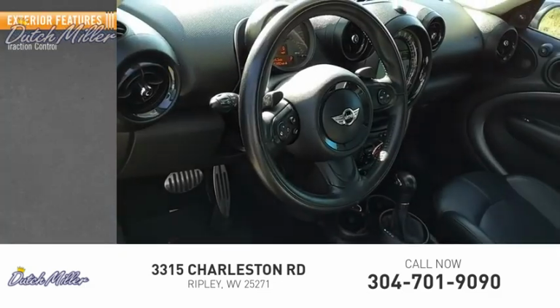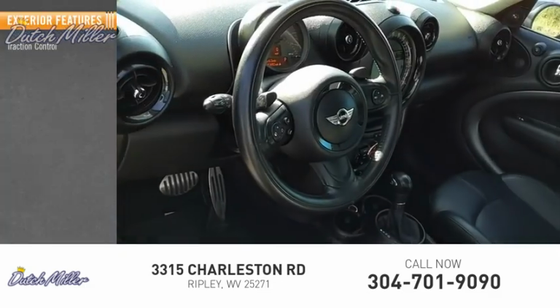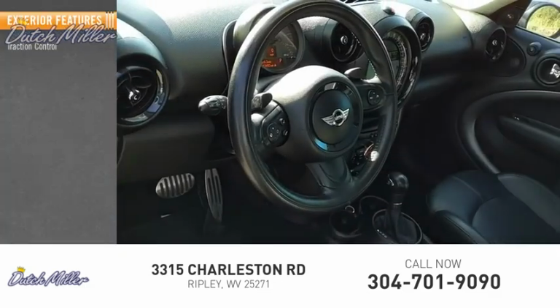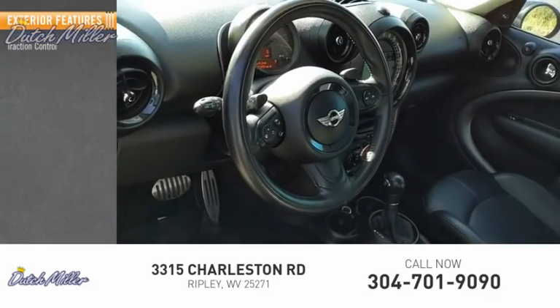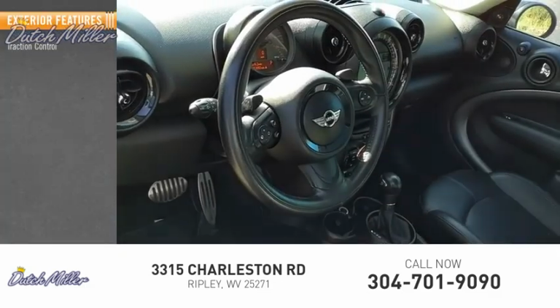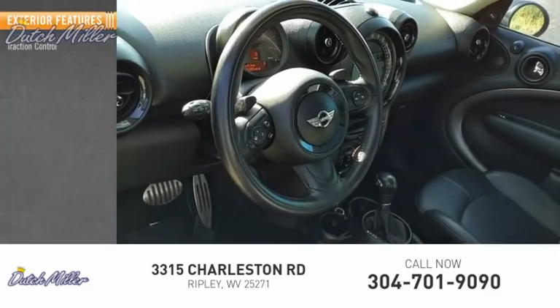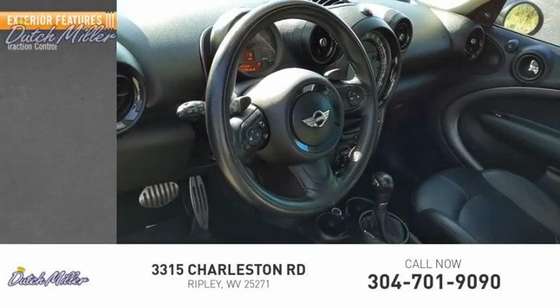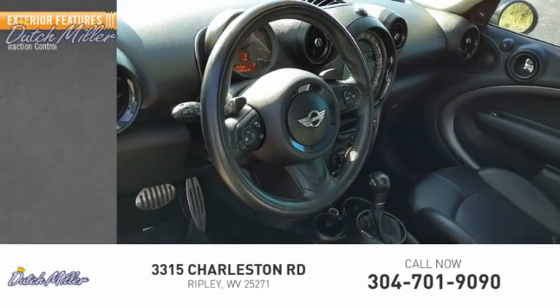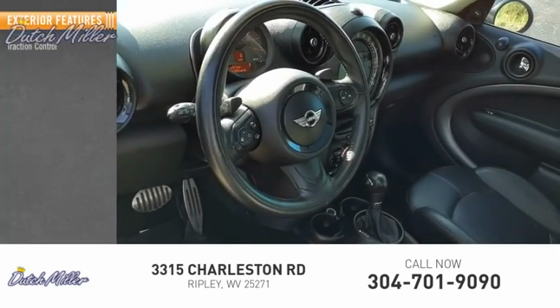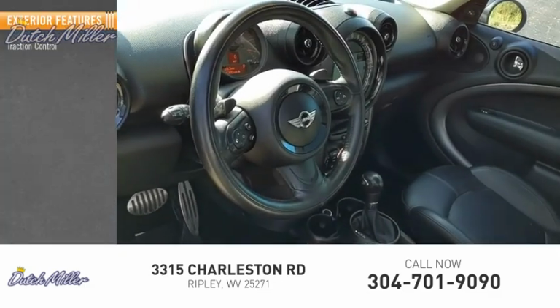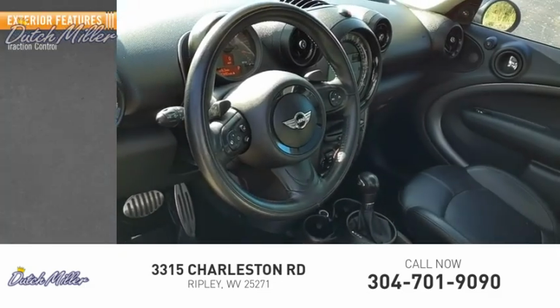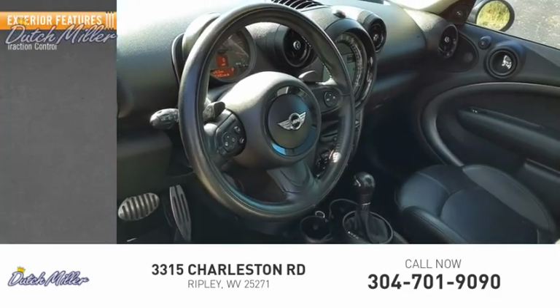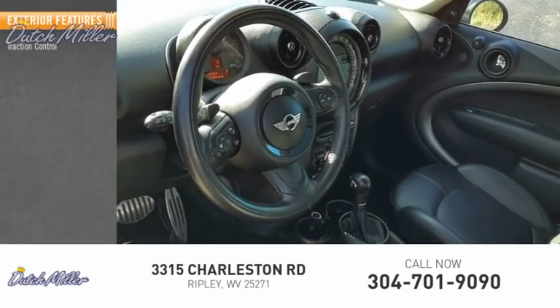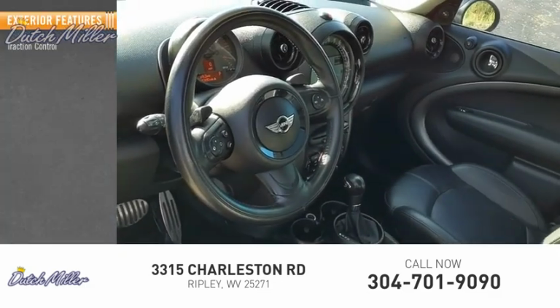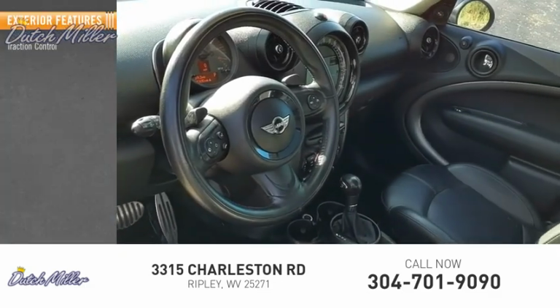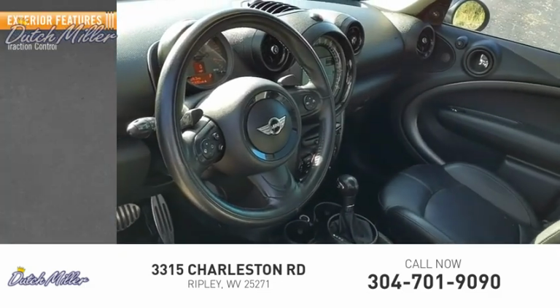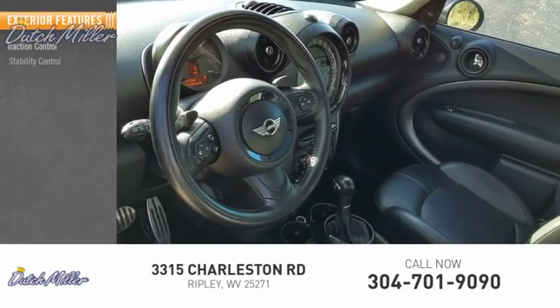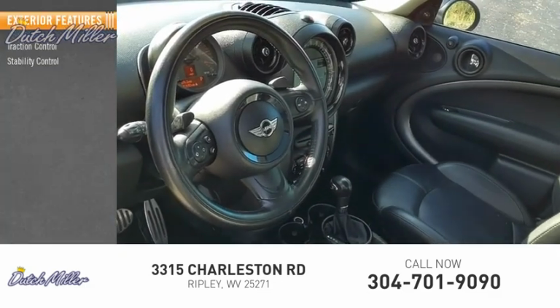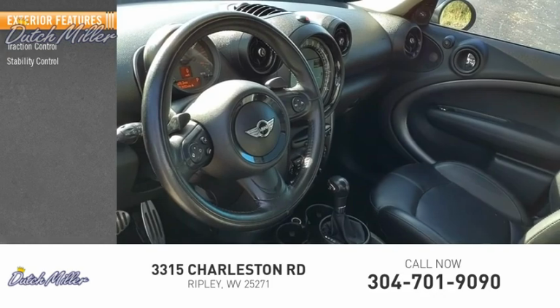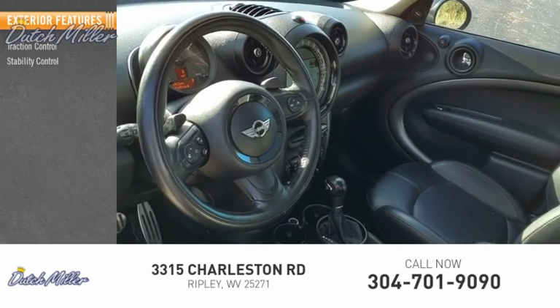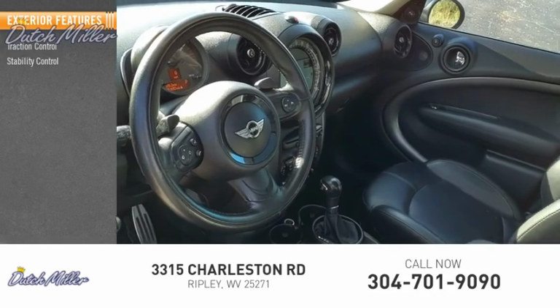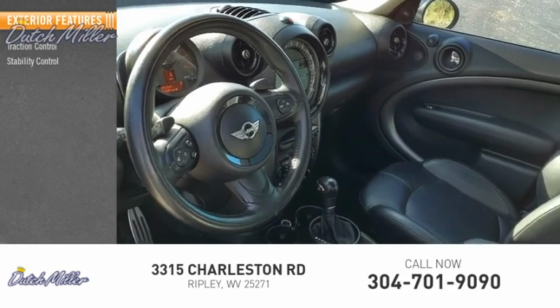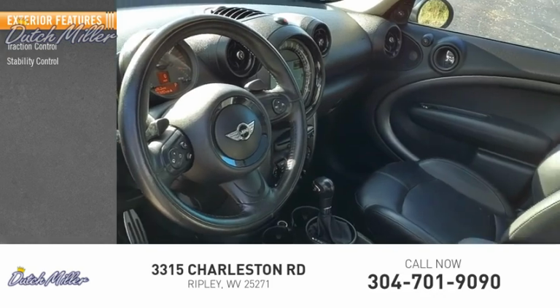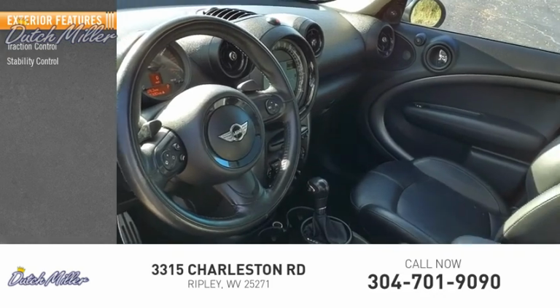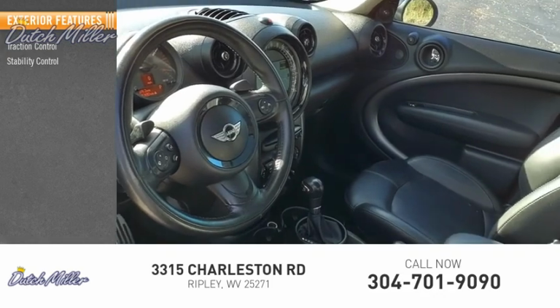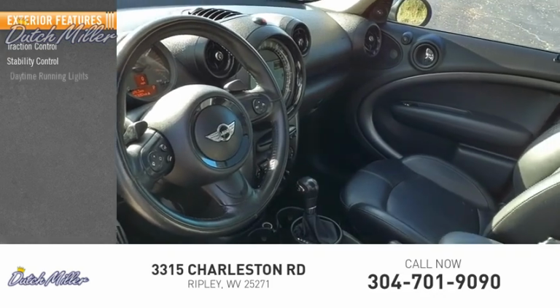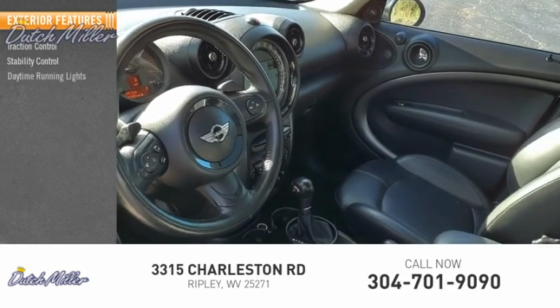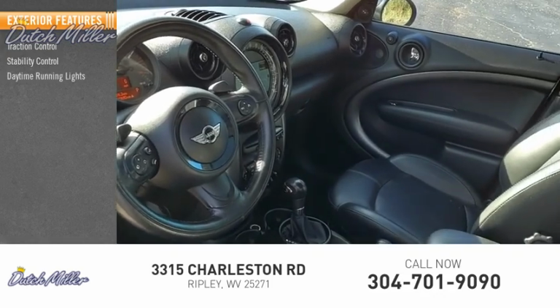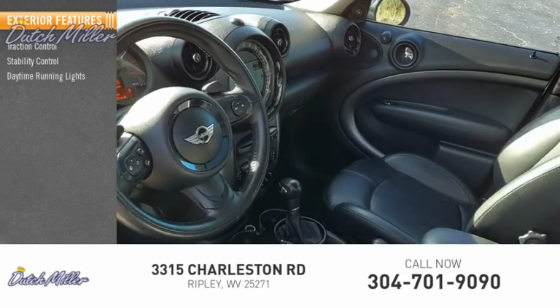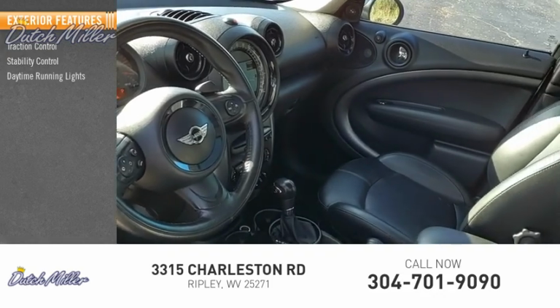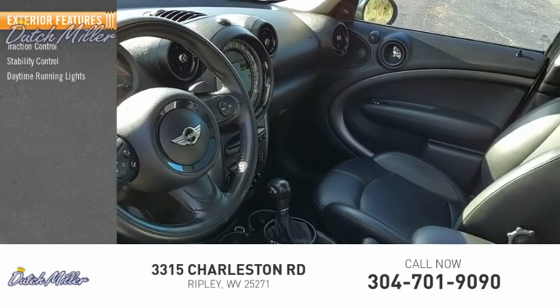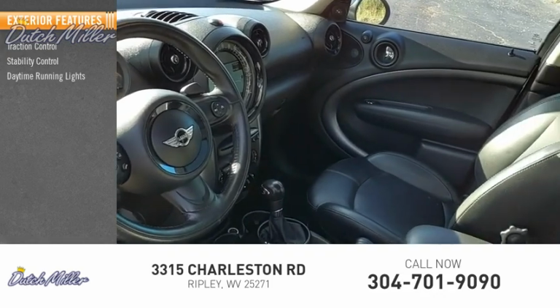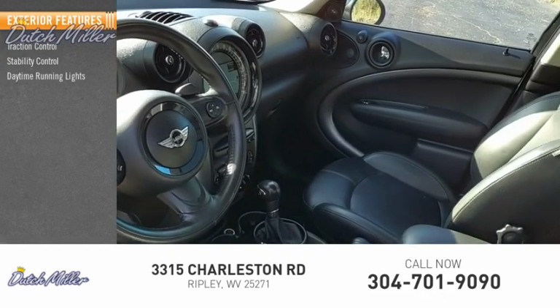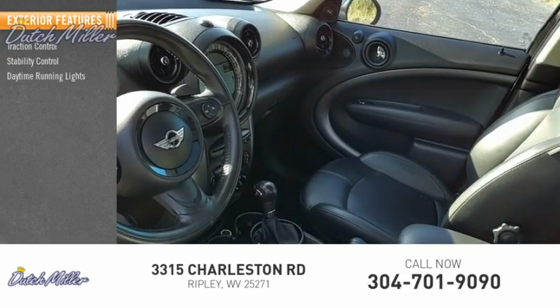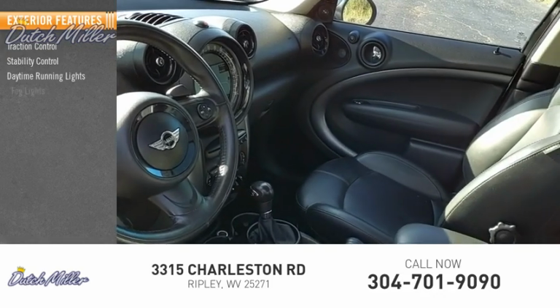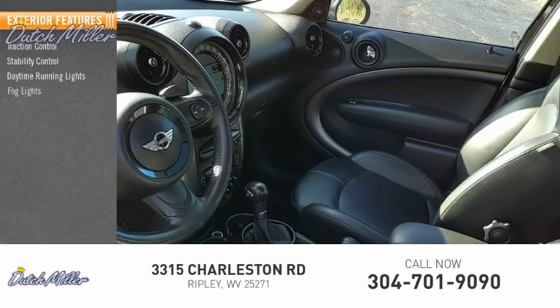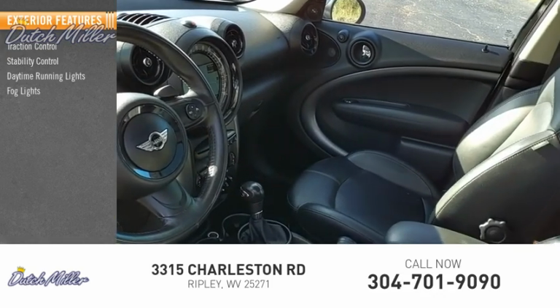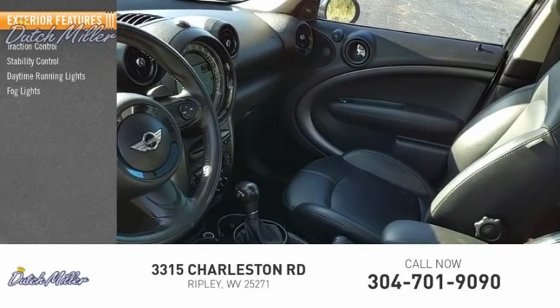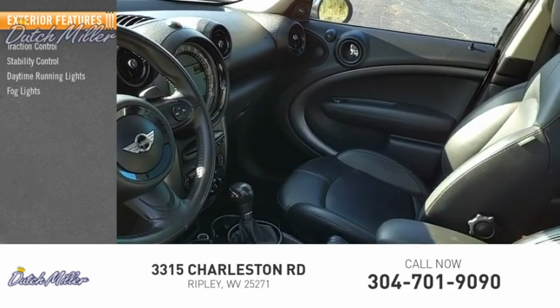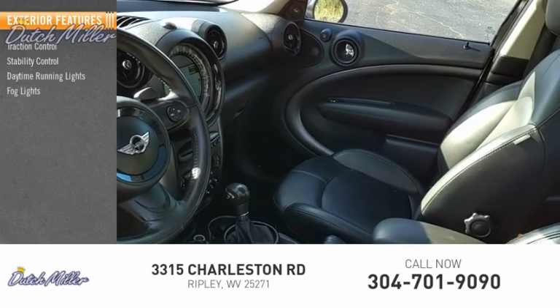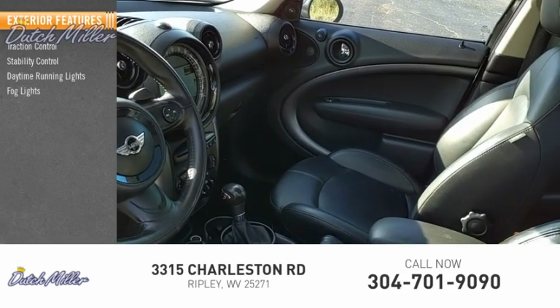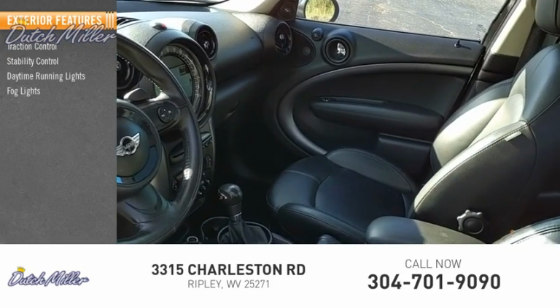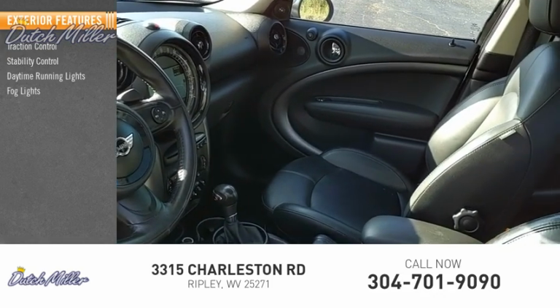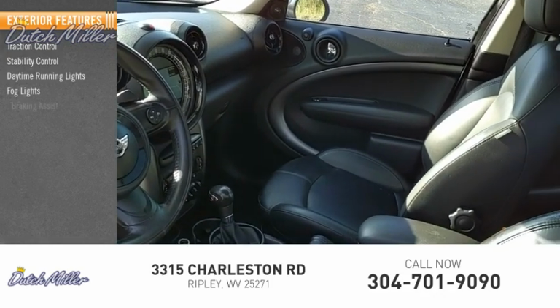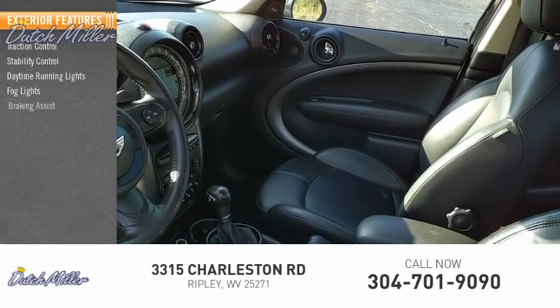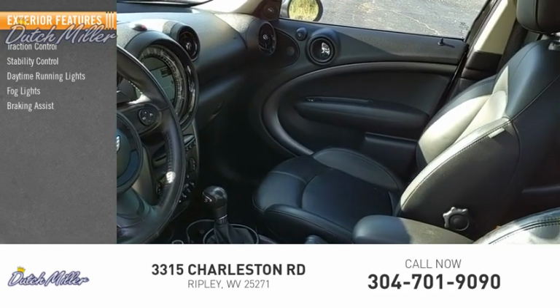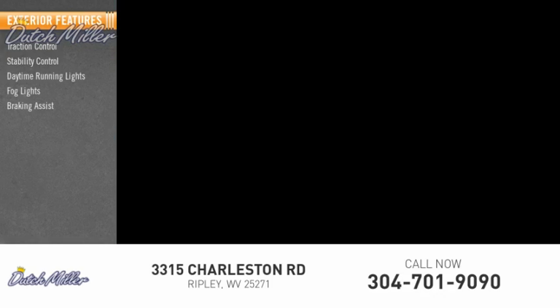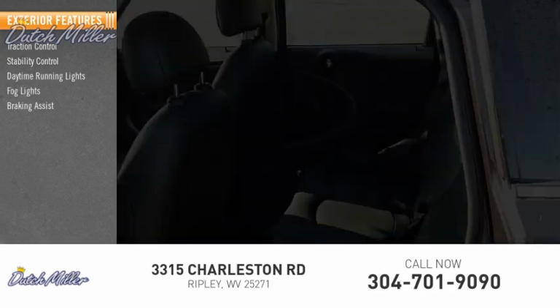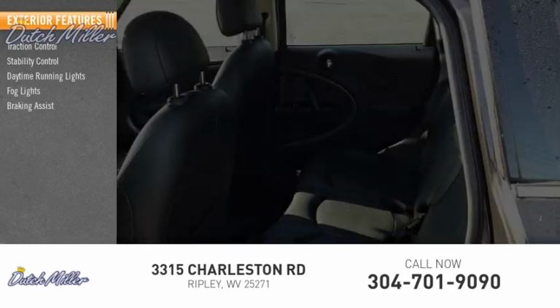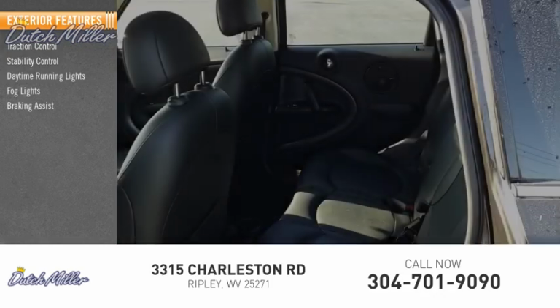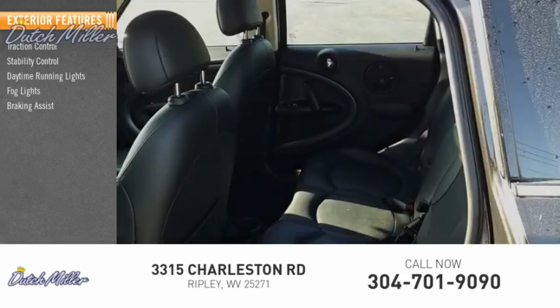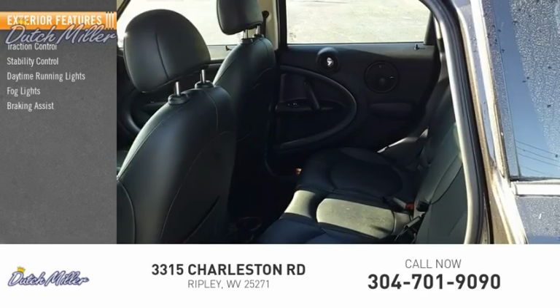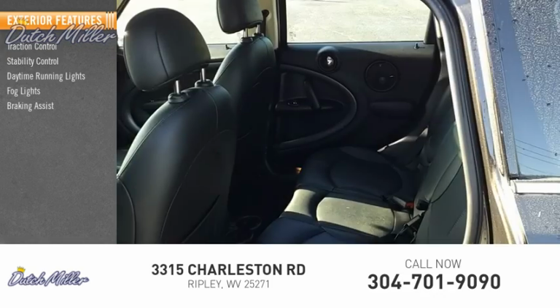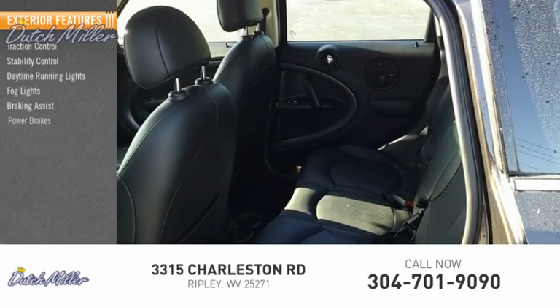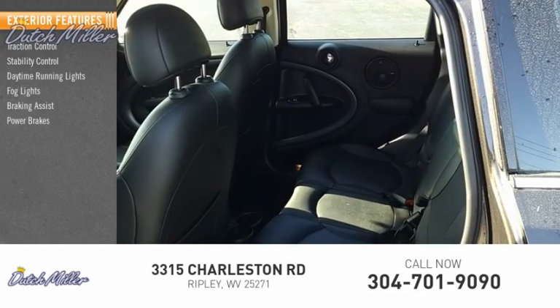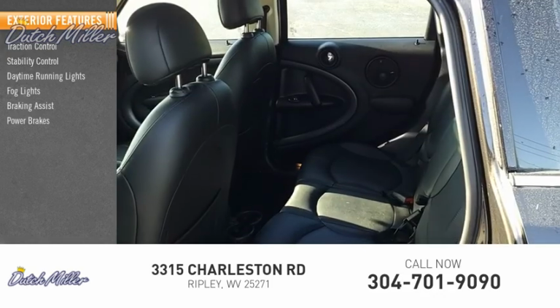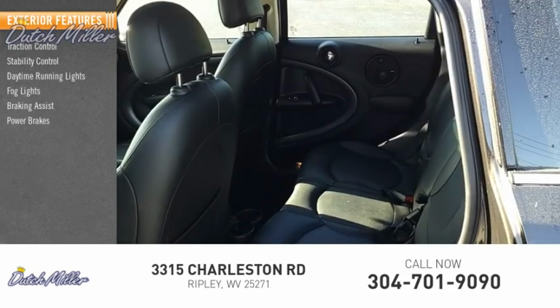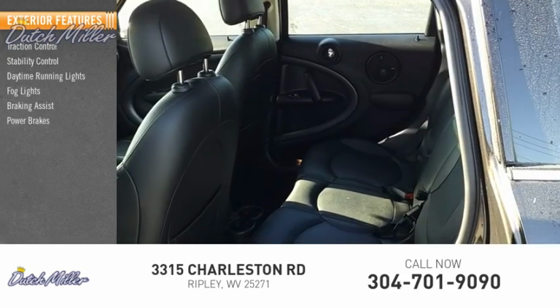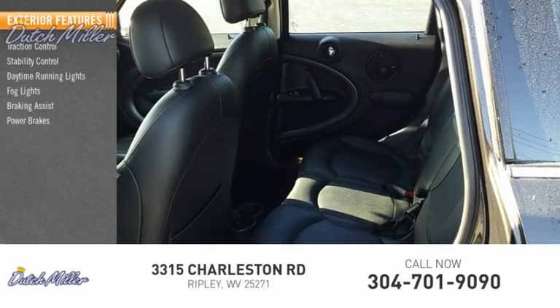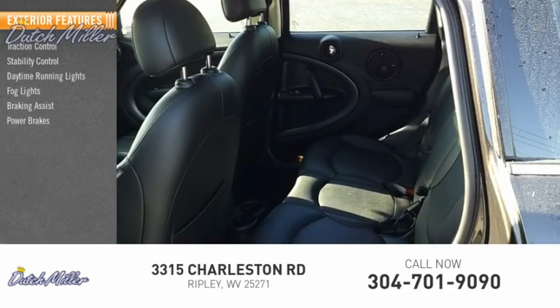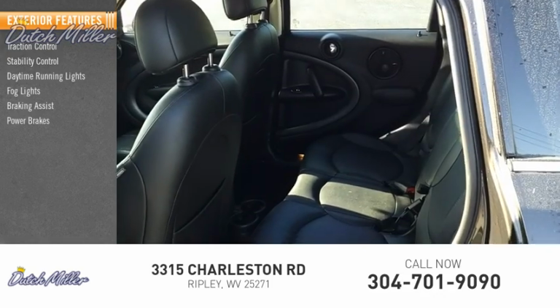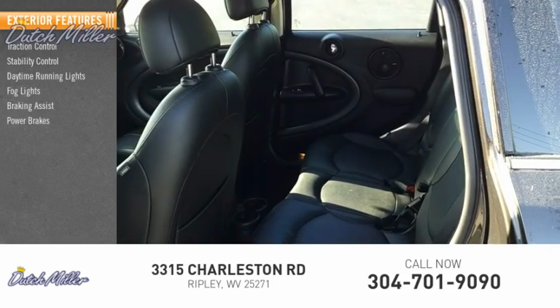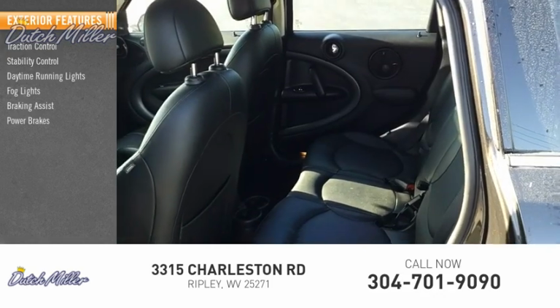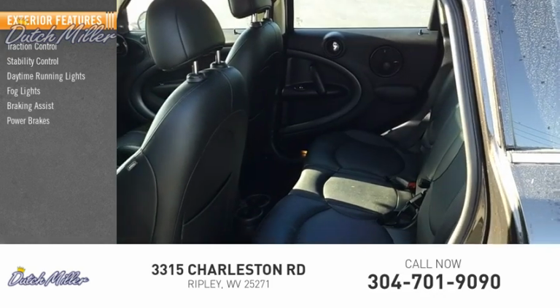Traction control, stability control, daytime running lights, fog lights, braking assist, power brakes.